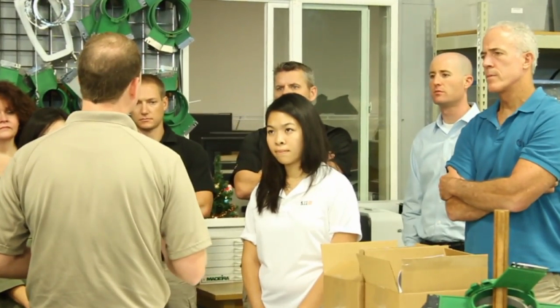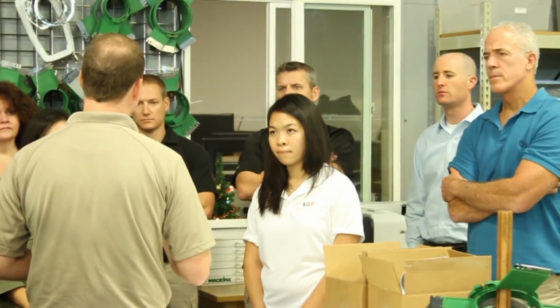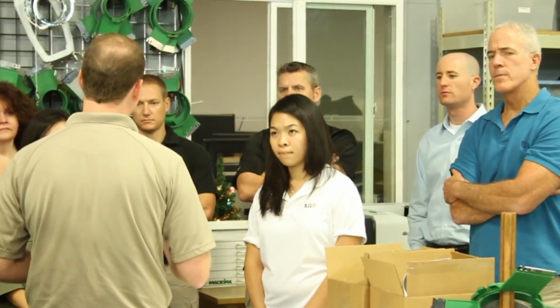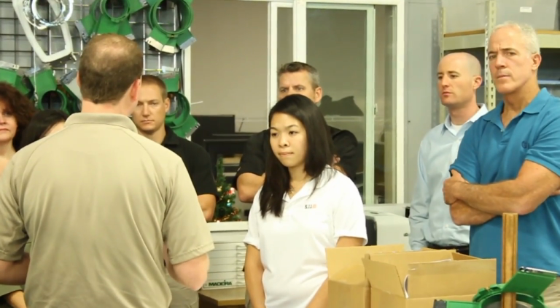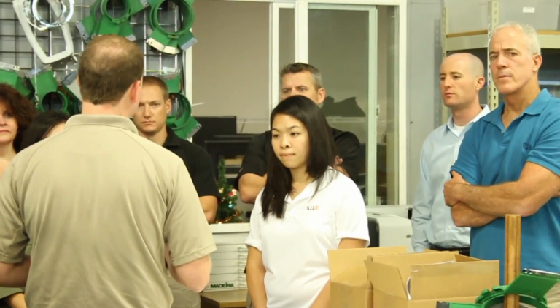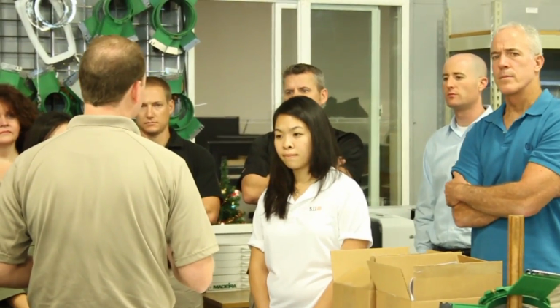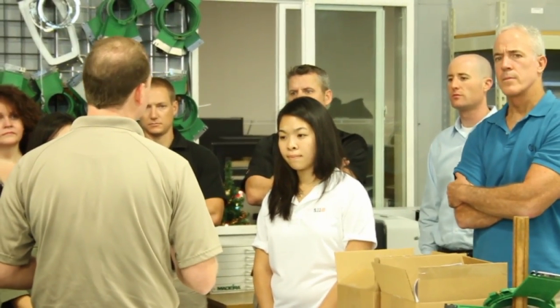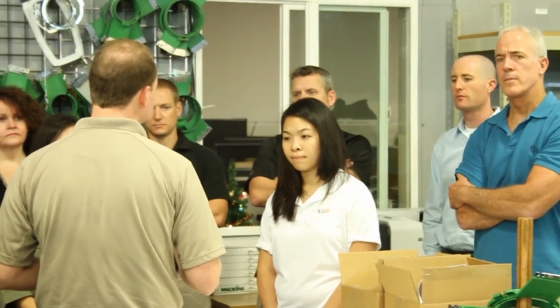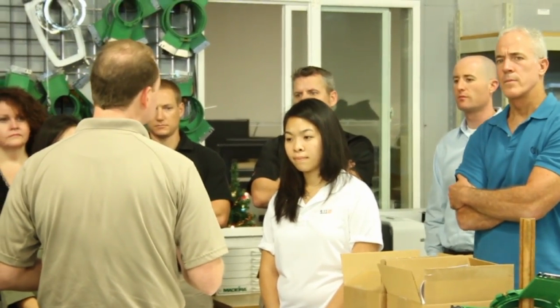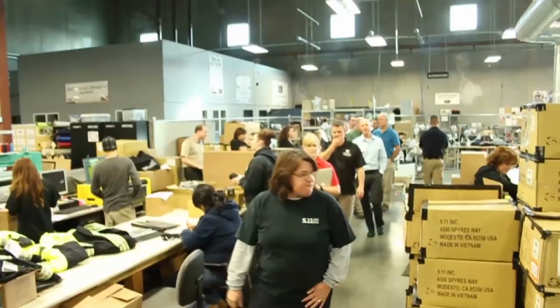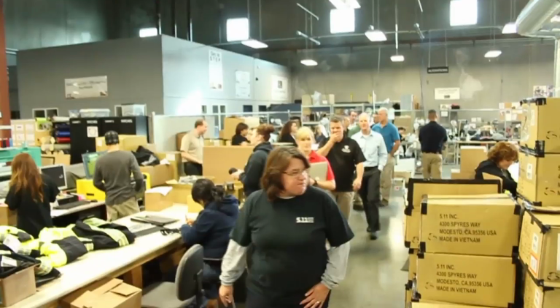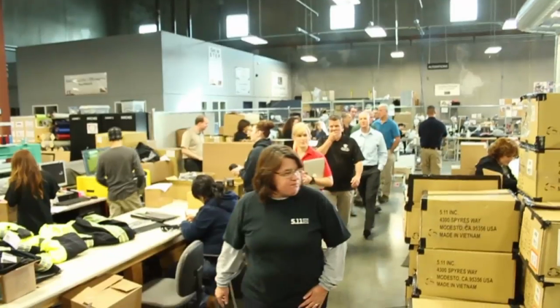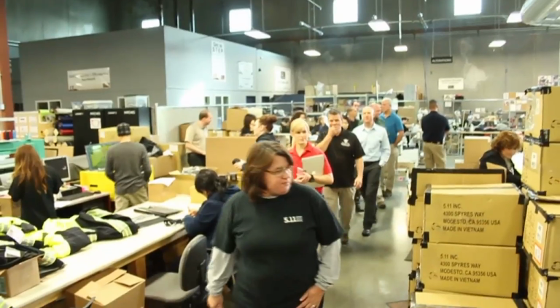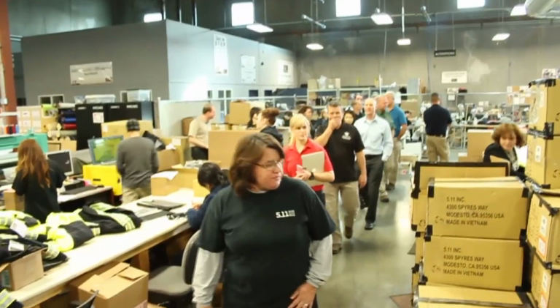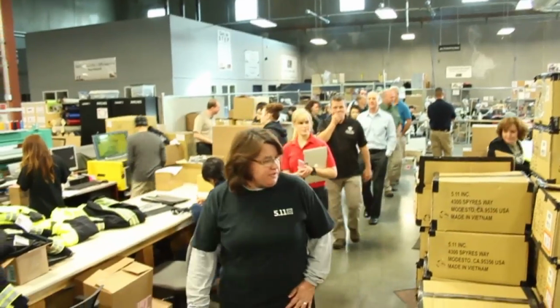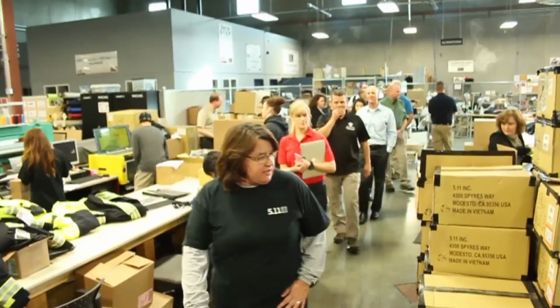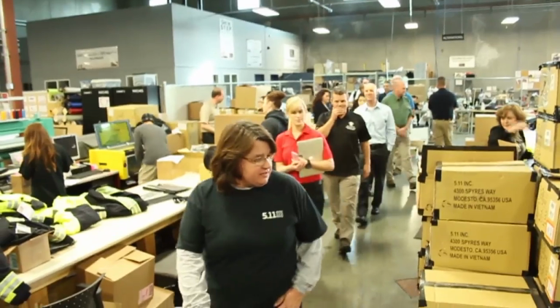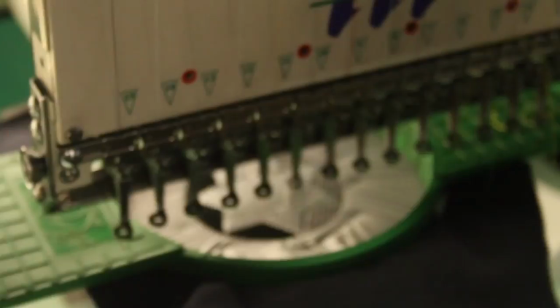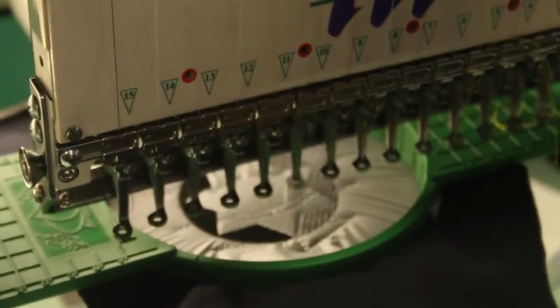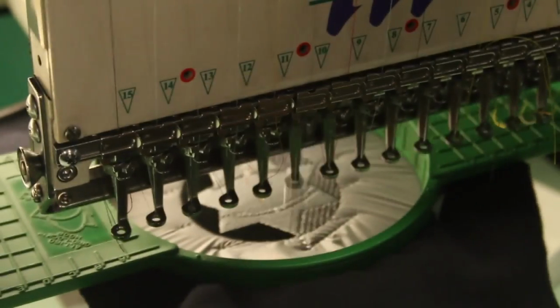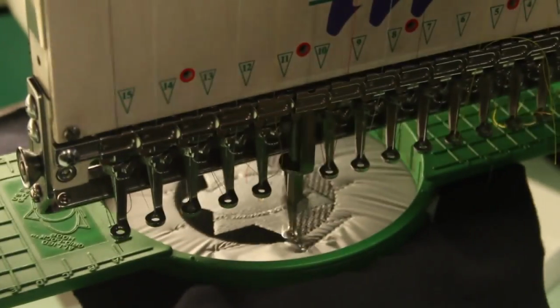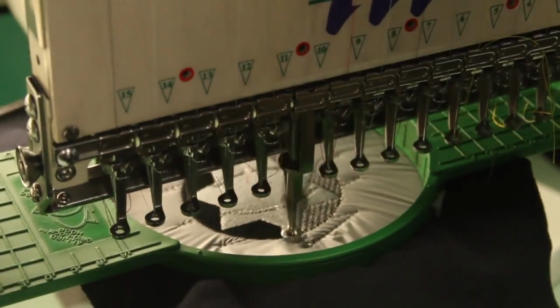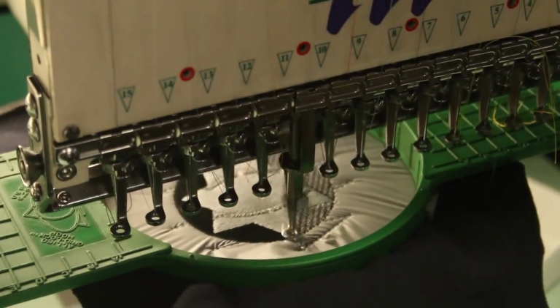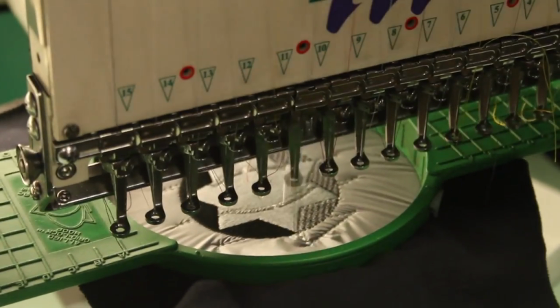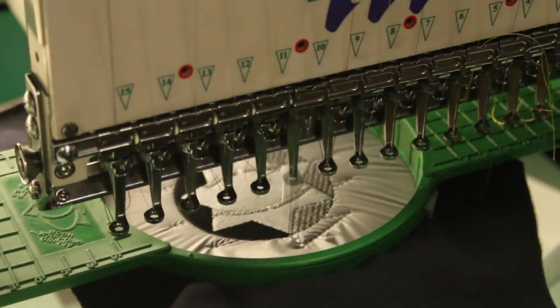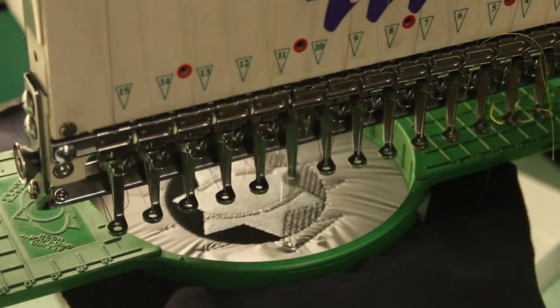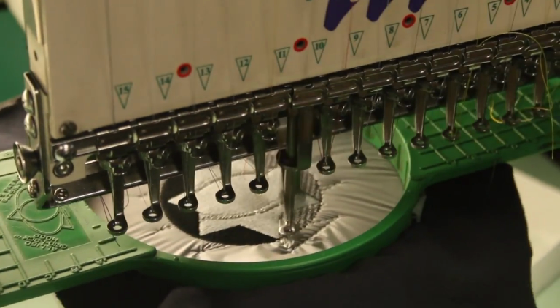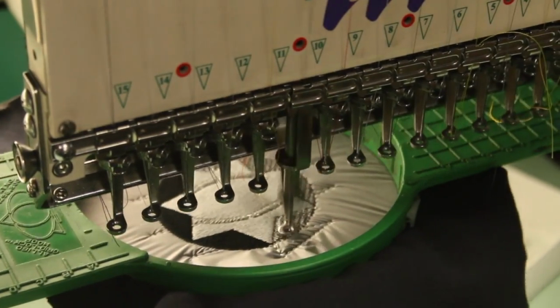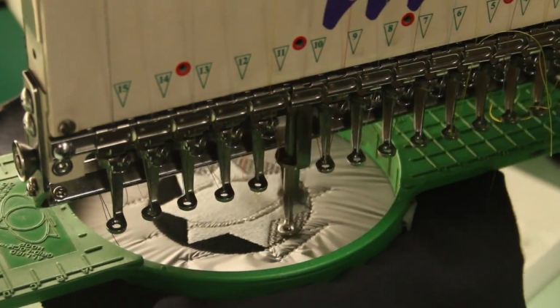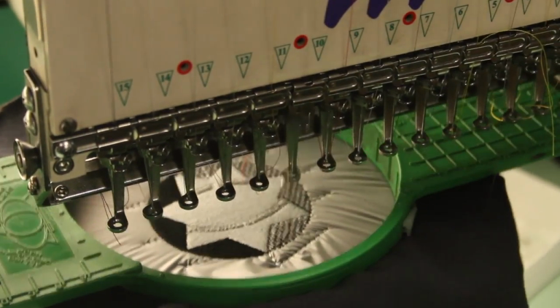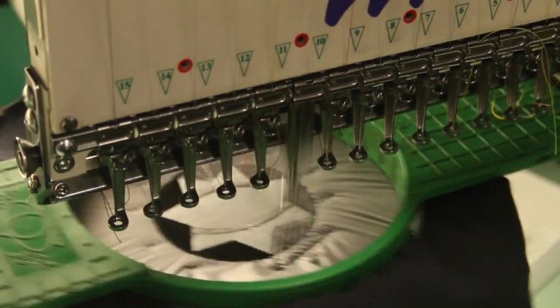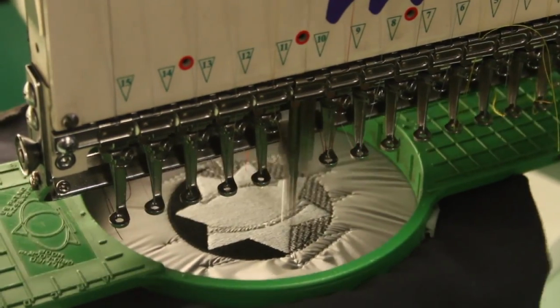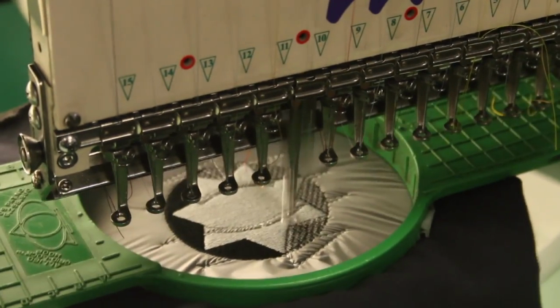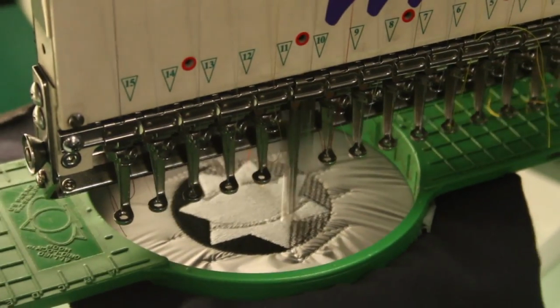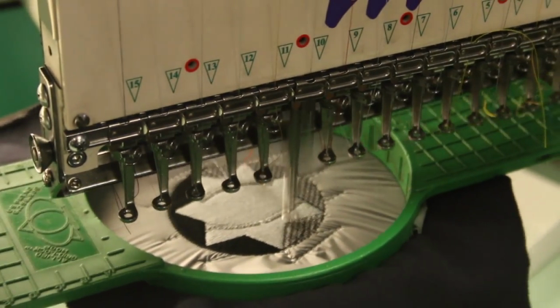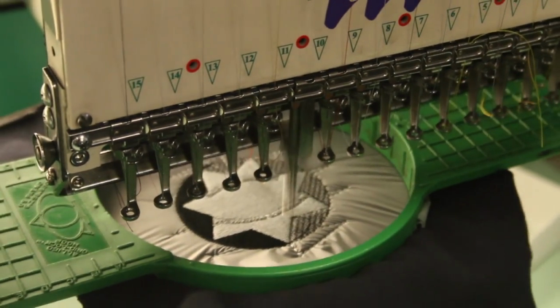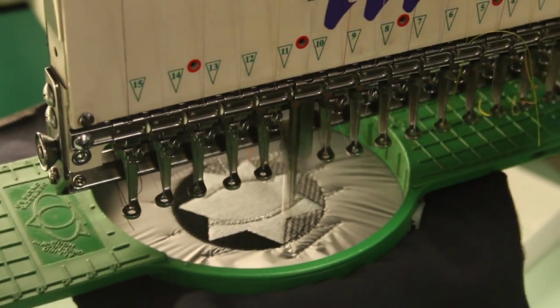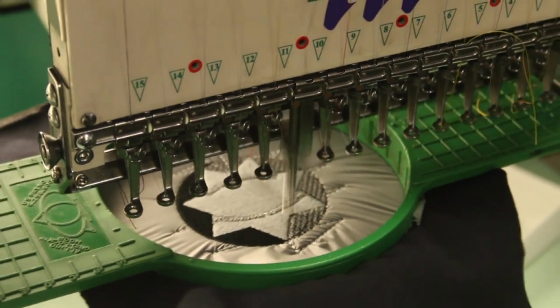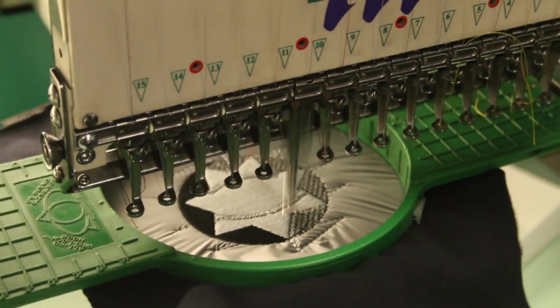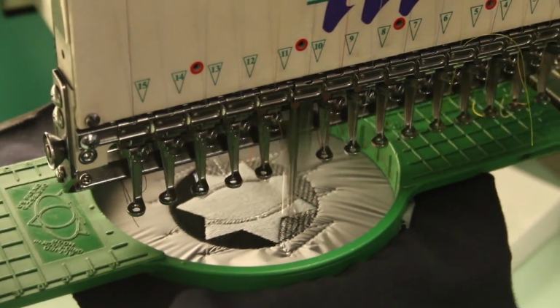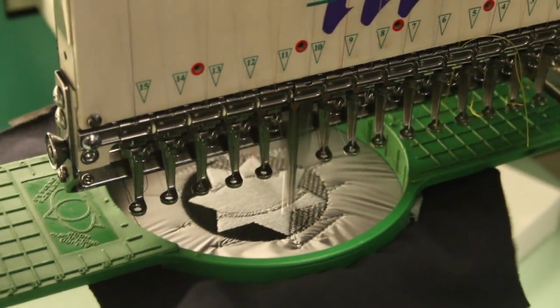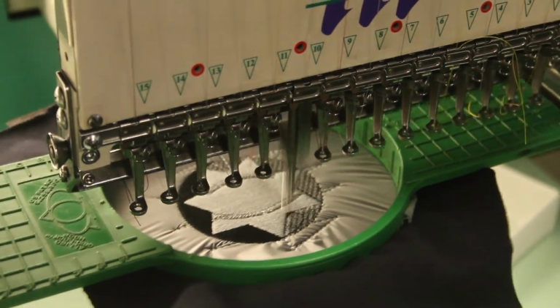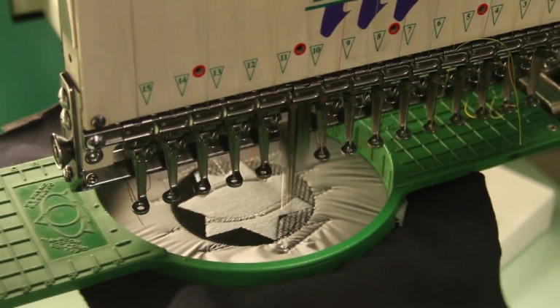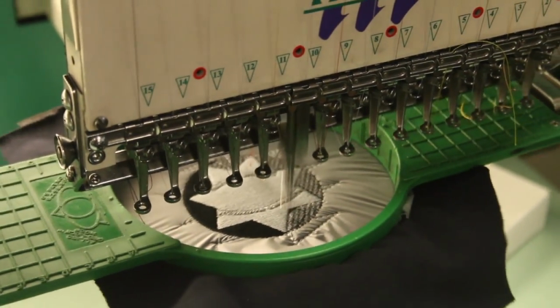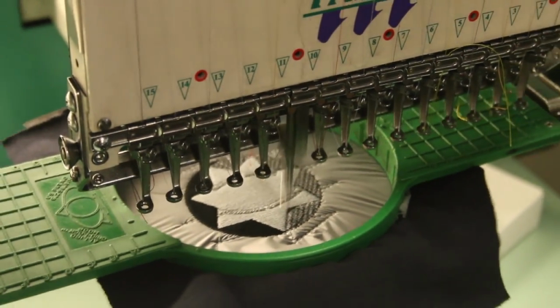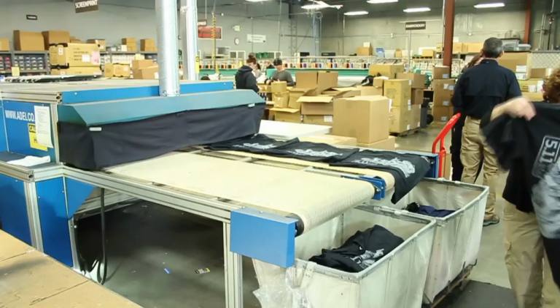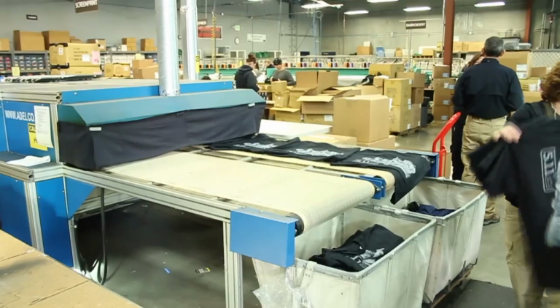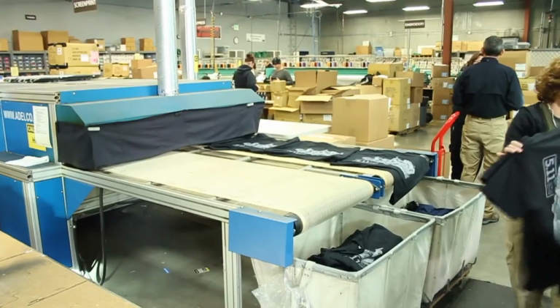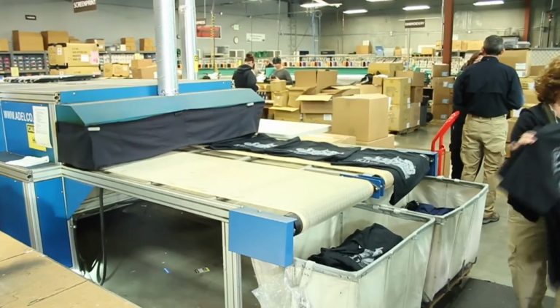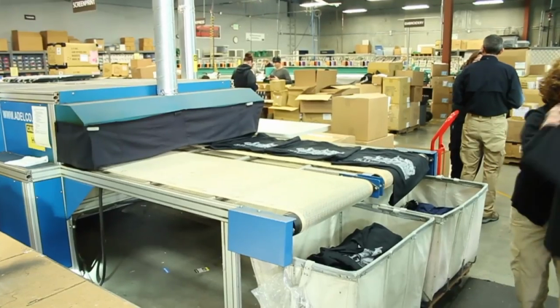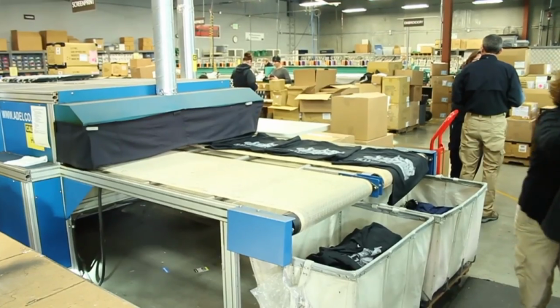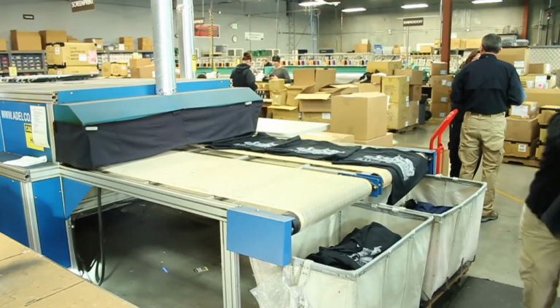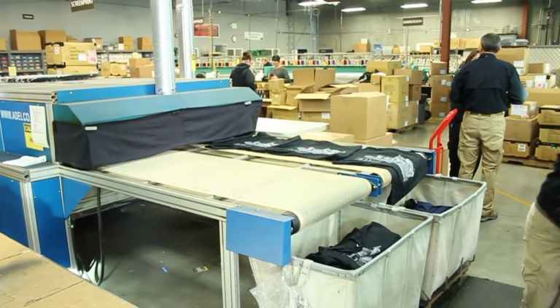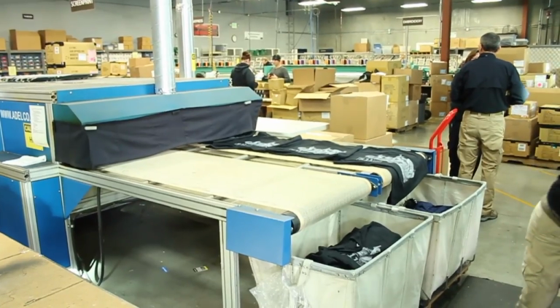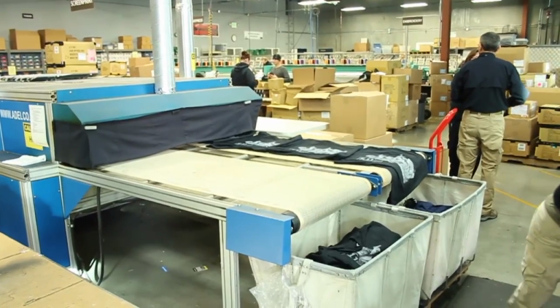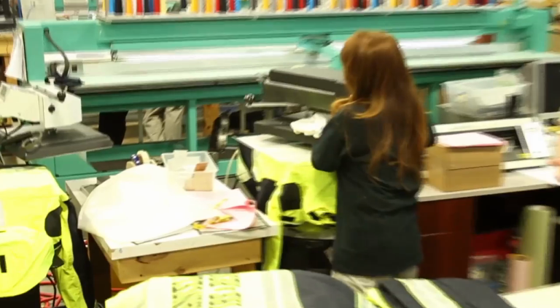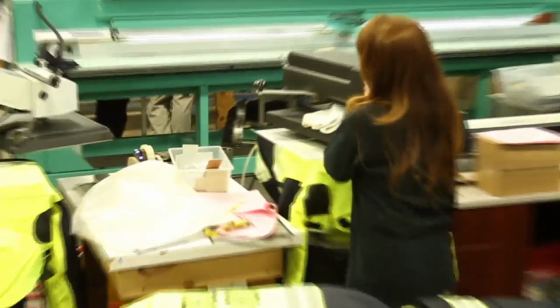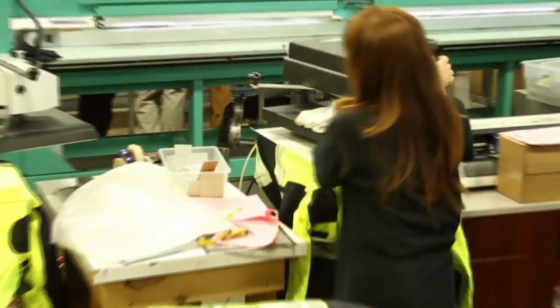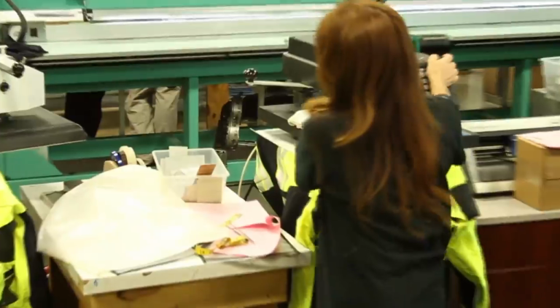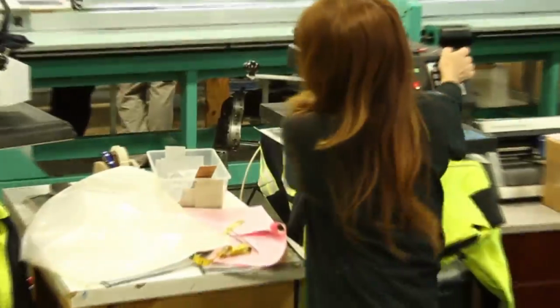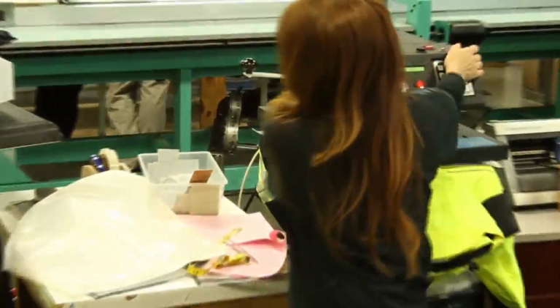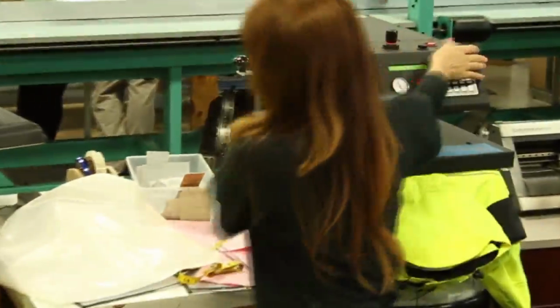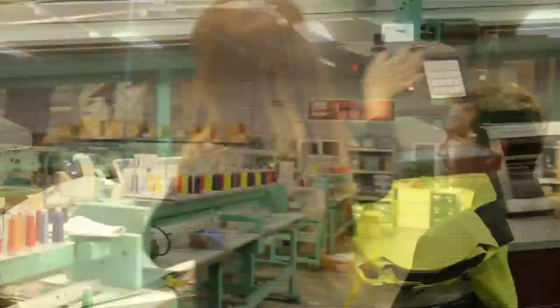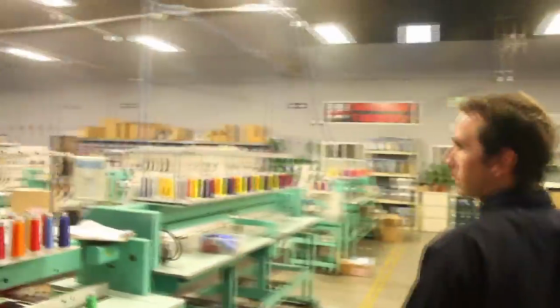Inside the warehouse is the Custom Department, which consists of a large area with screen printers, embroiderers, silk screen machines, heat press, and more.